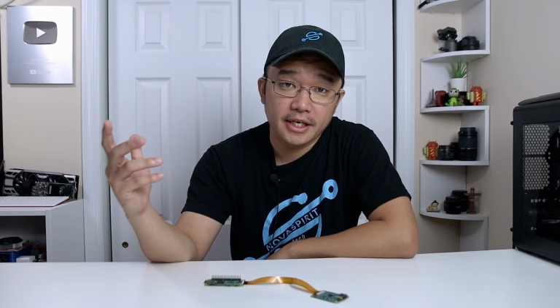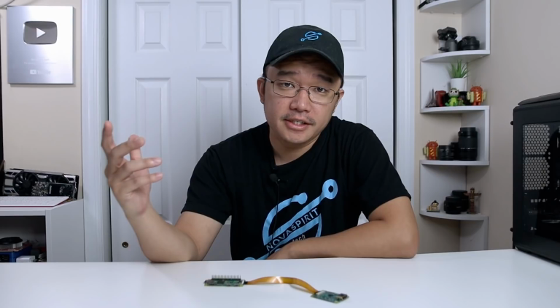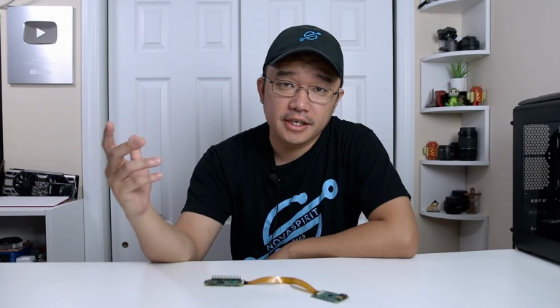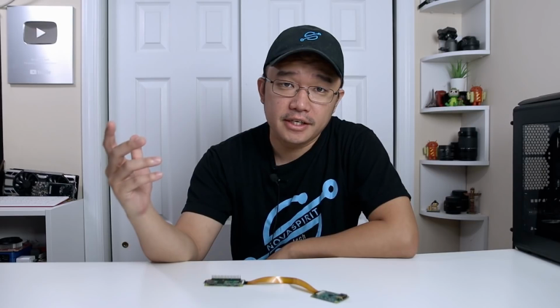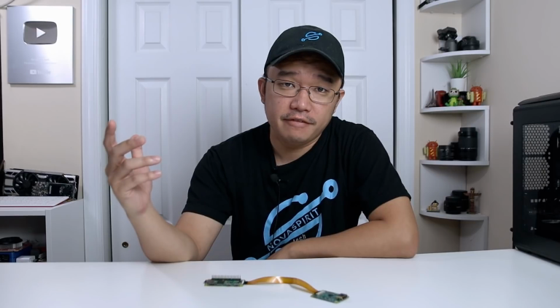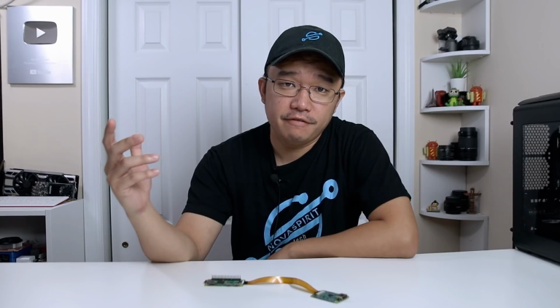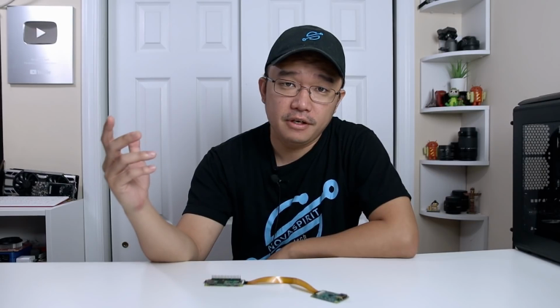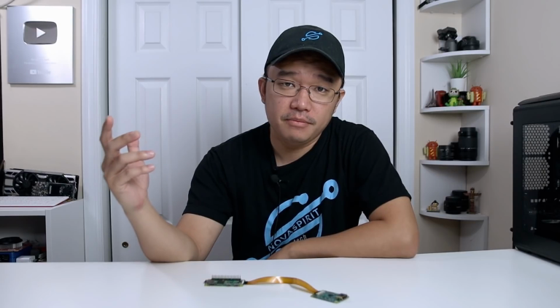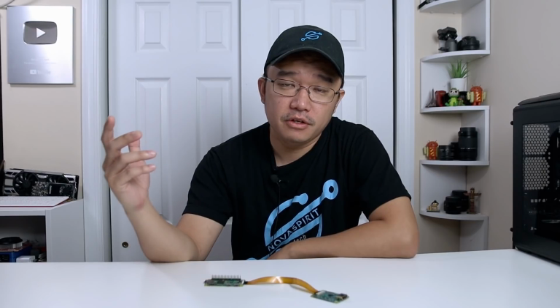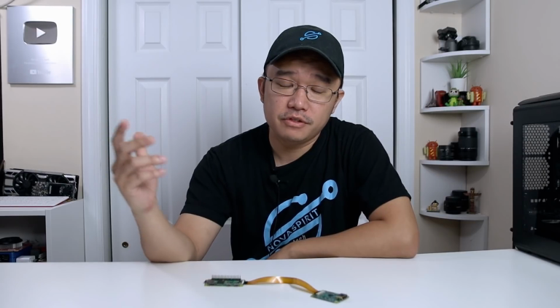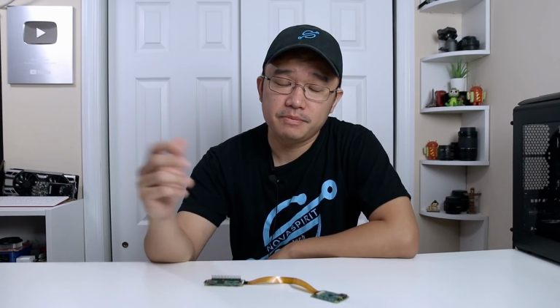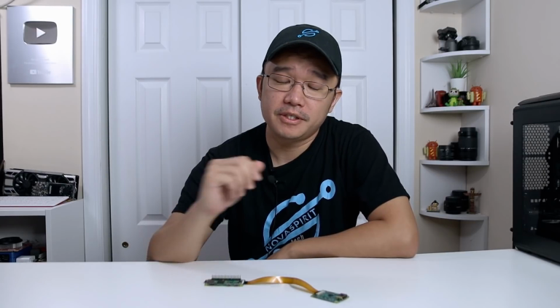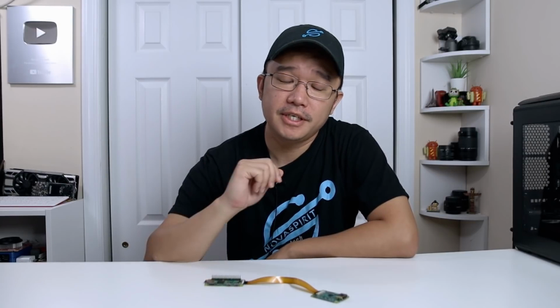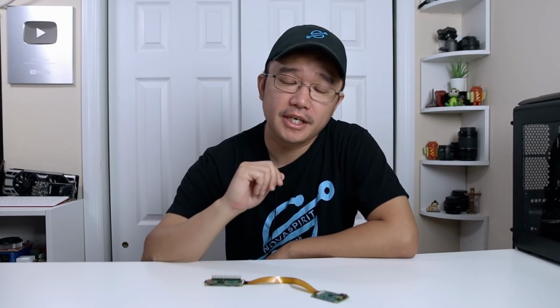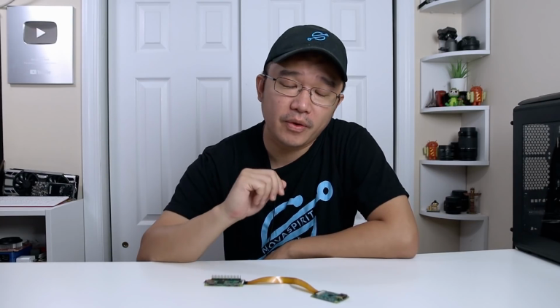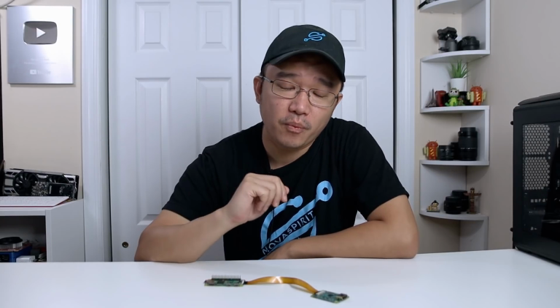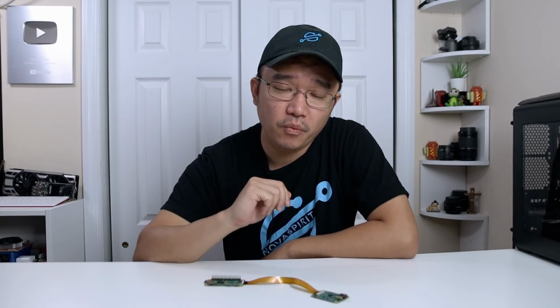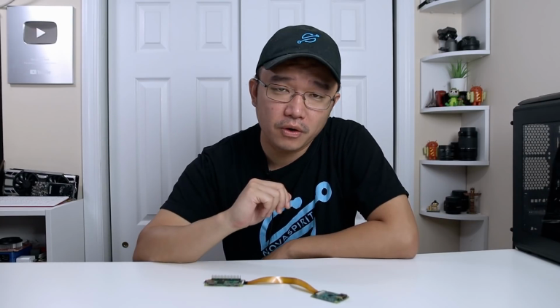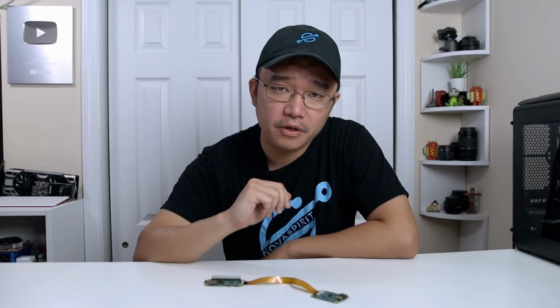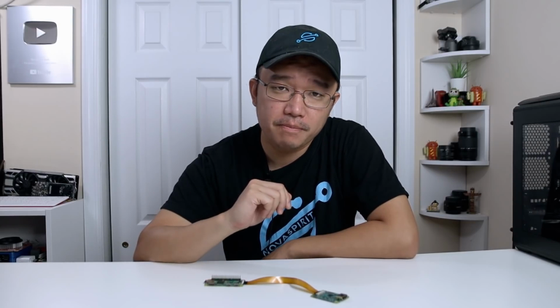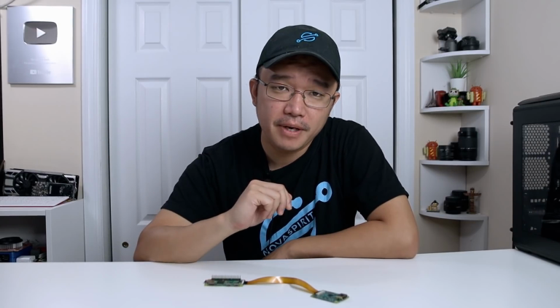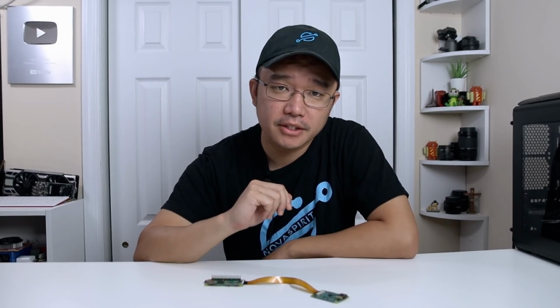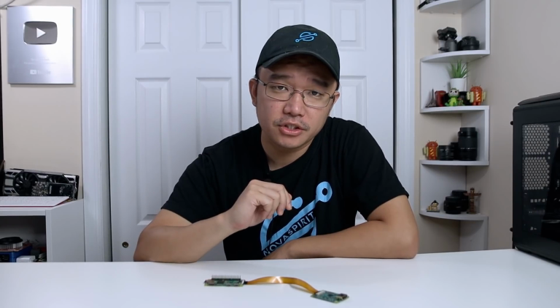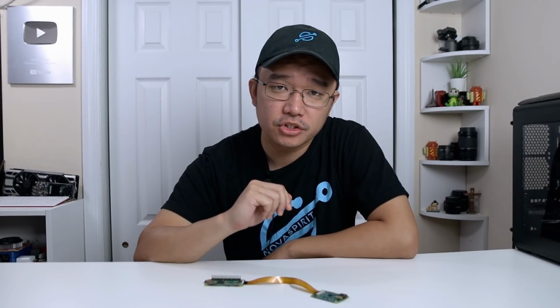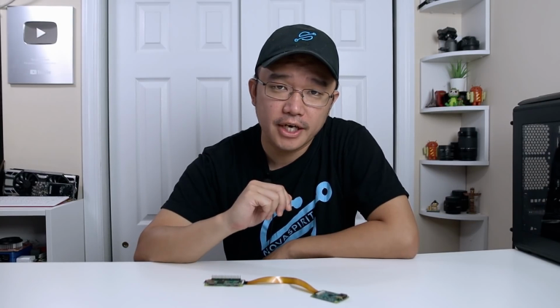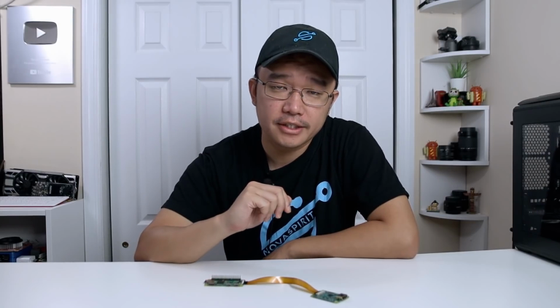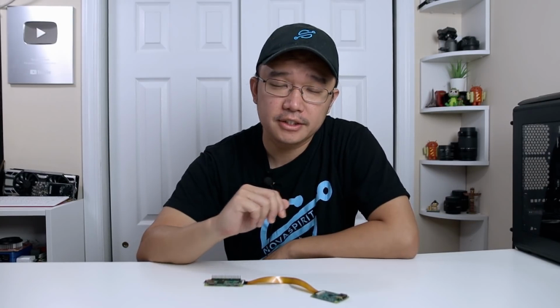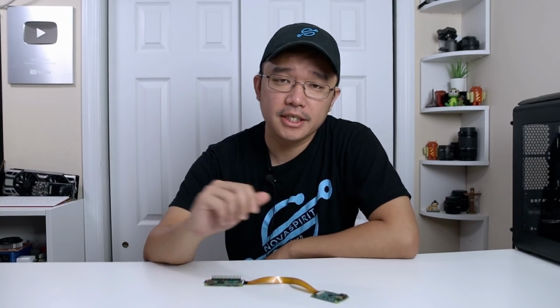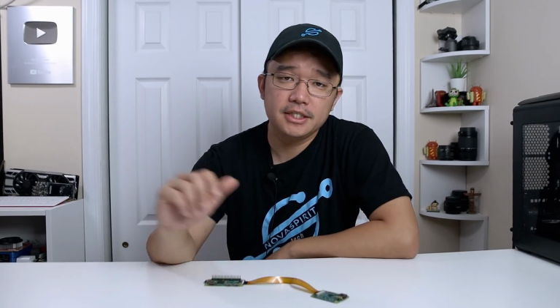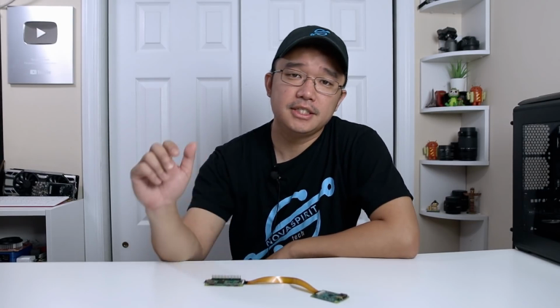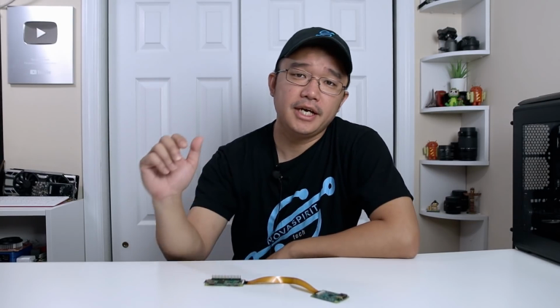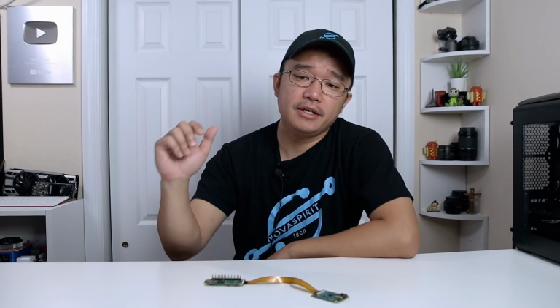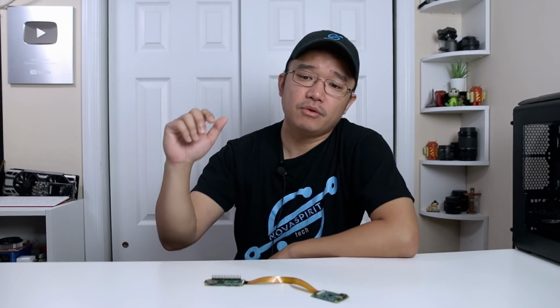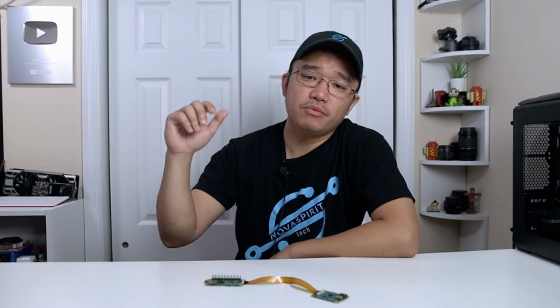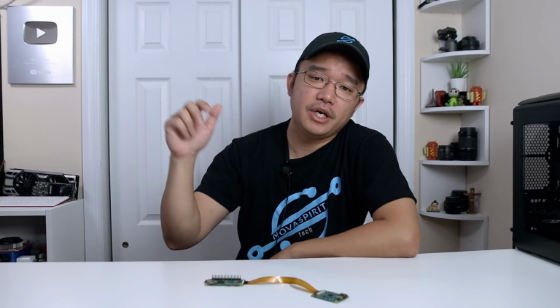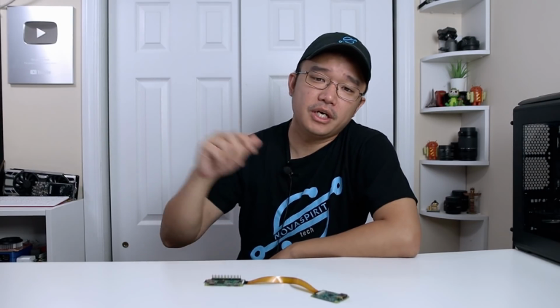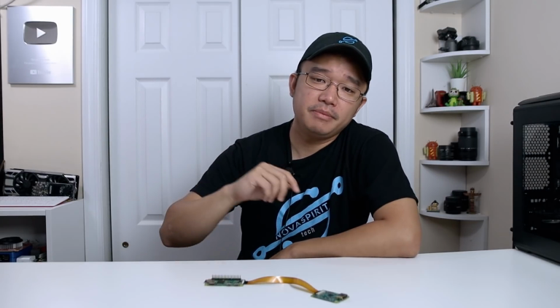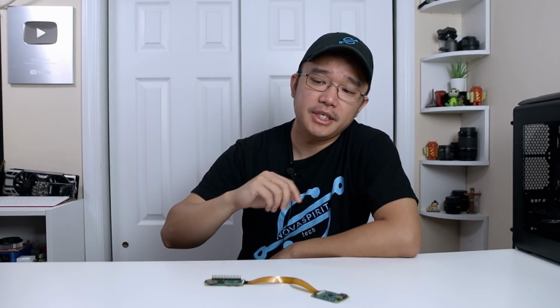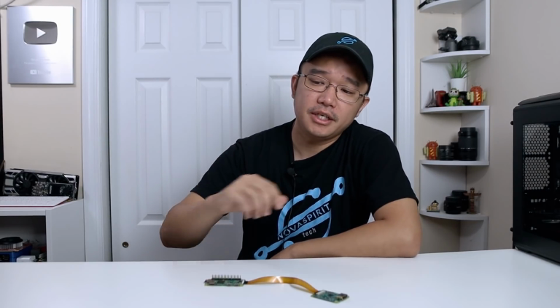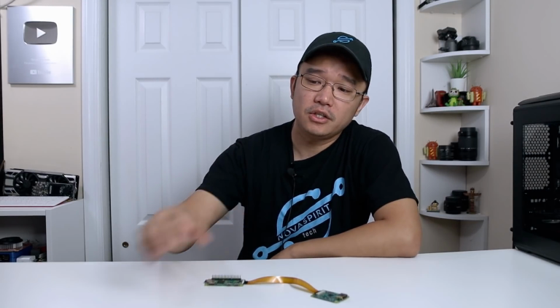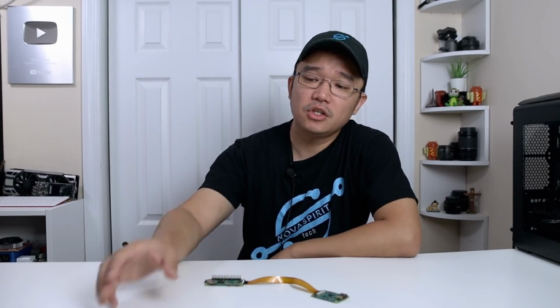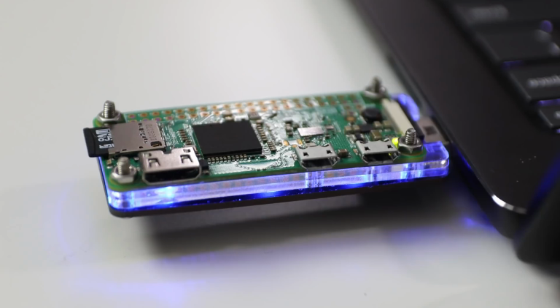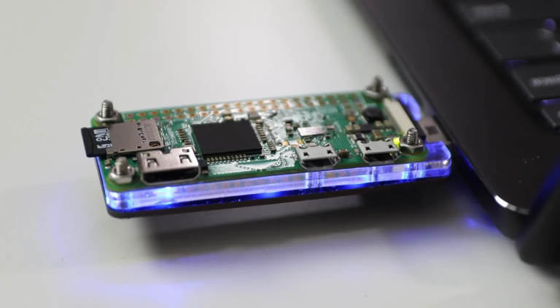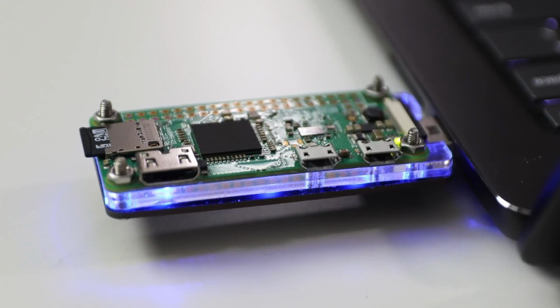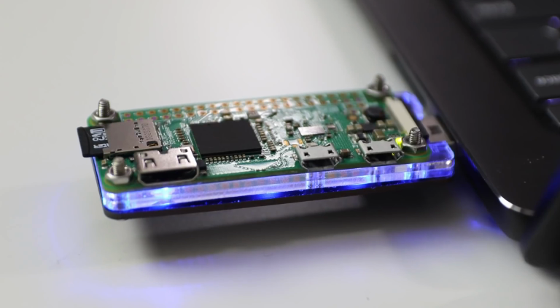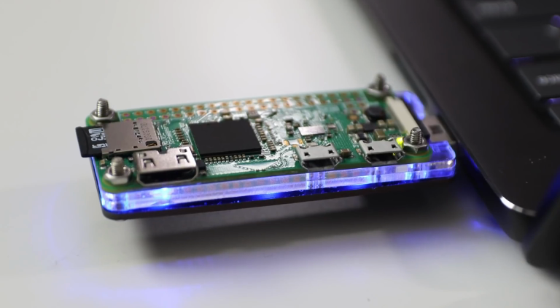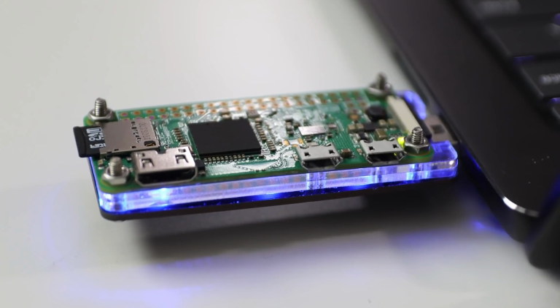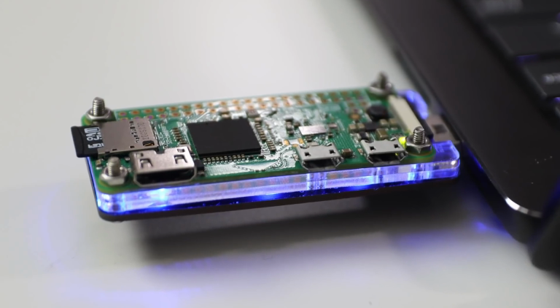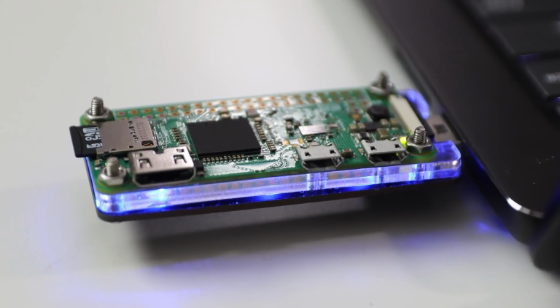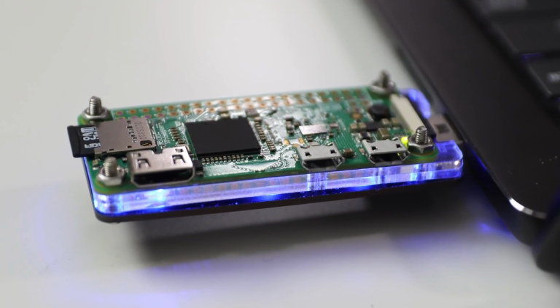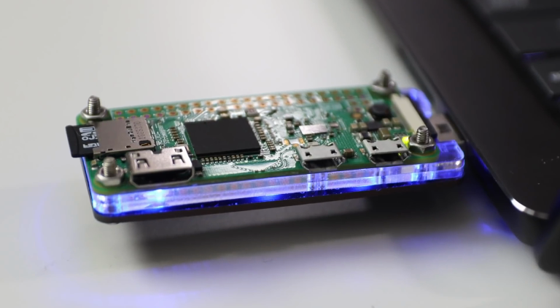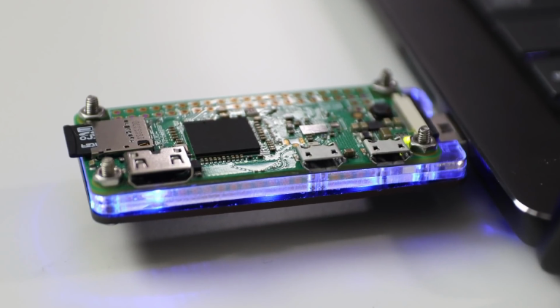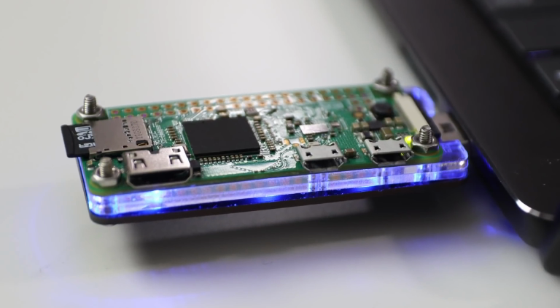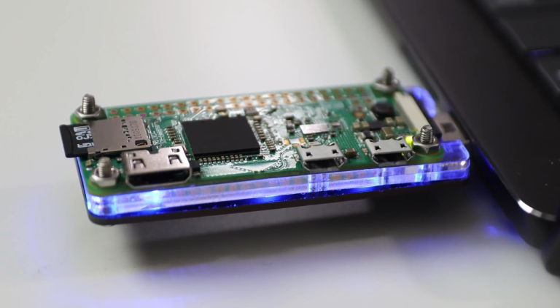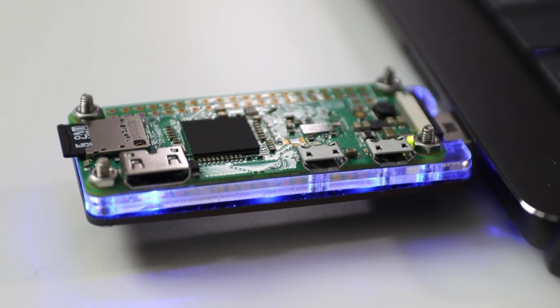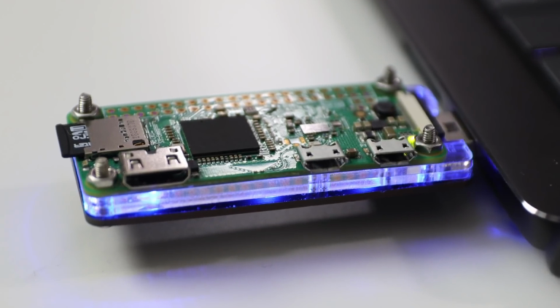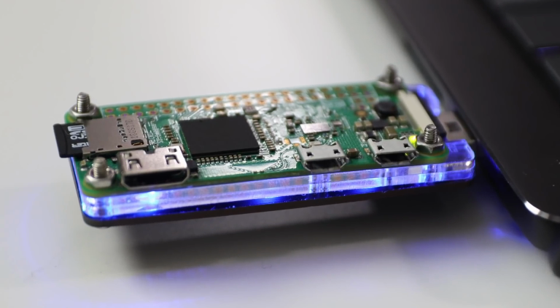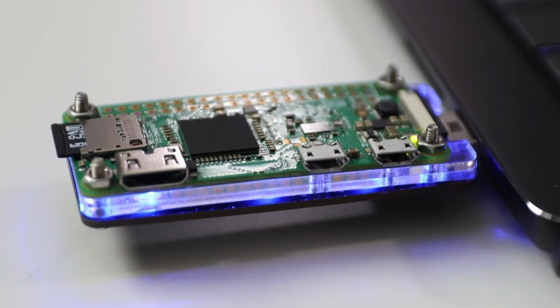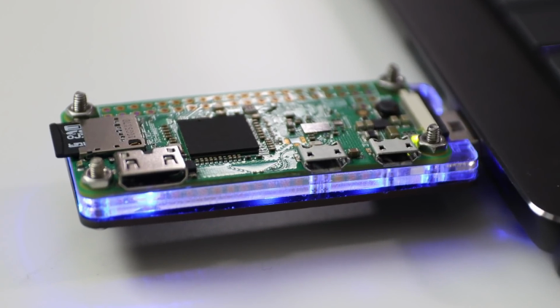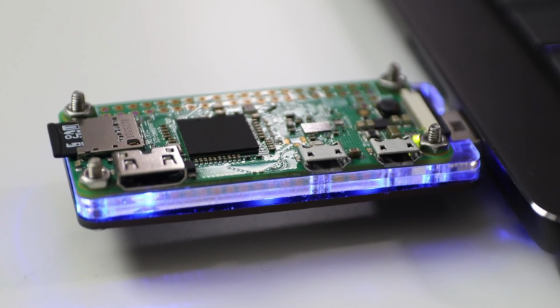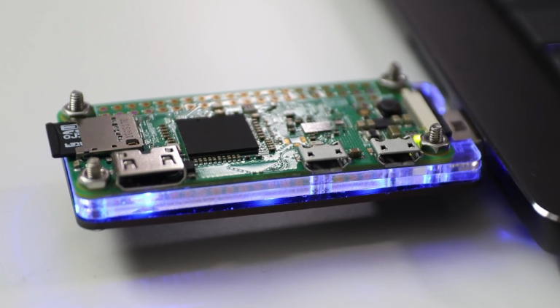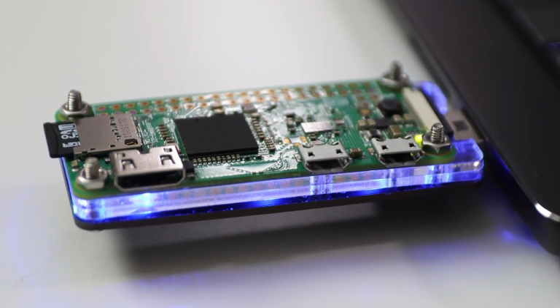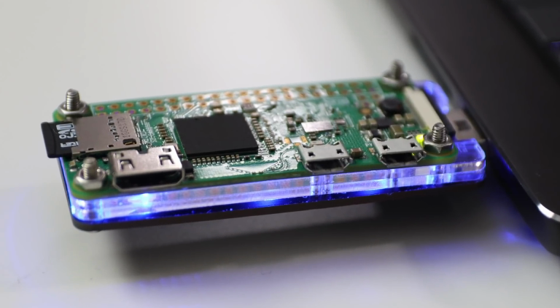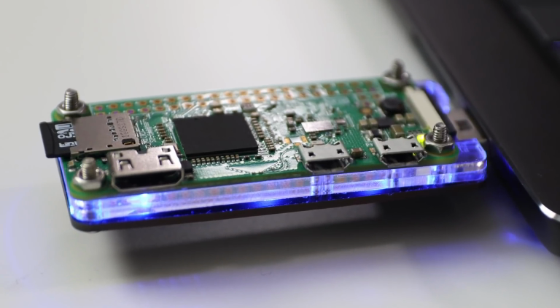Hey guys, Don here from Nova Spirit Tech and welcome back to the channel. Today we are going to be taking a look at the Raspberry Pi Zero dongle case.